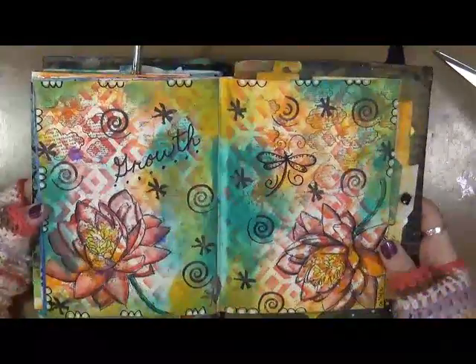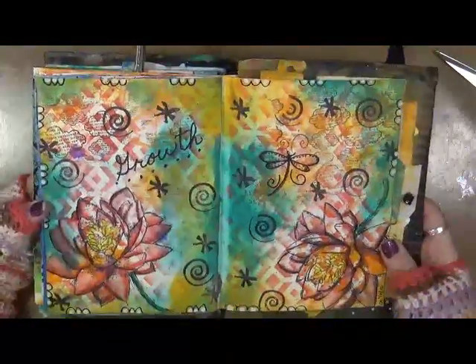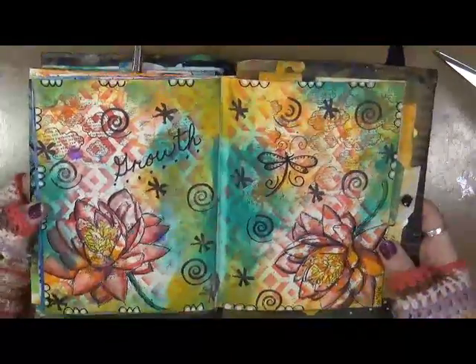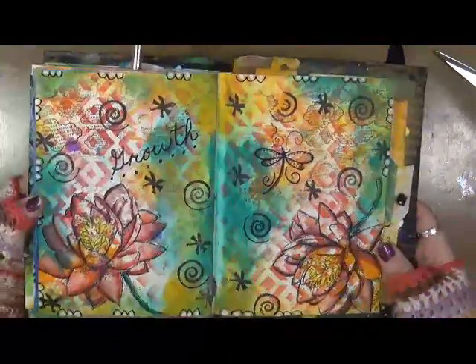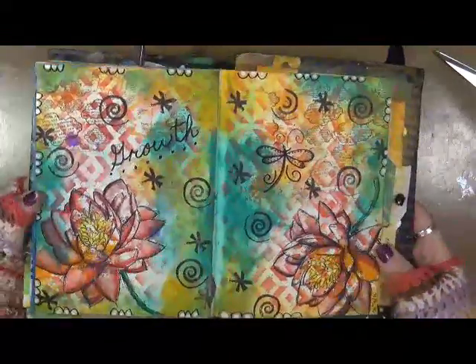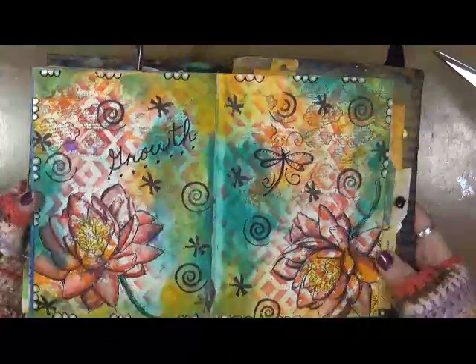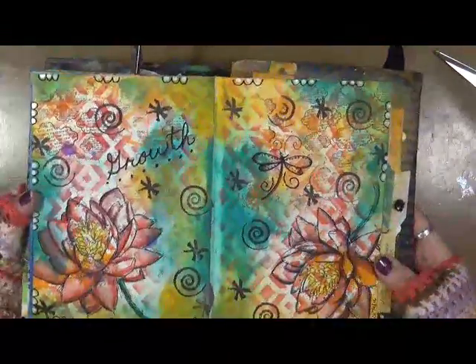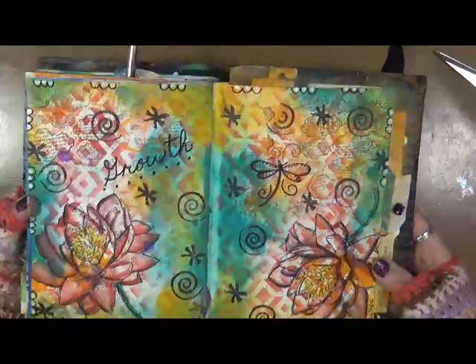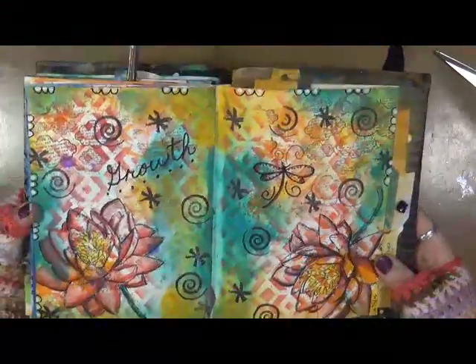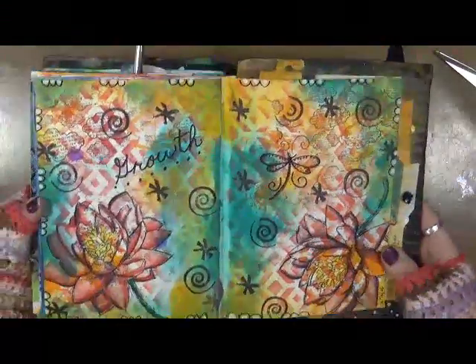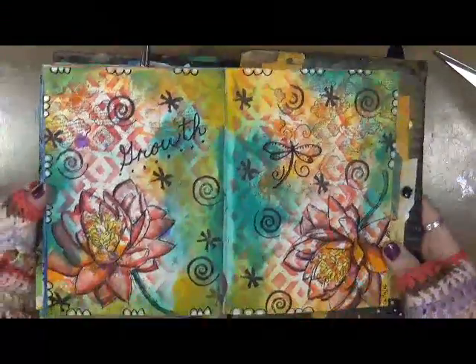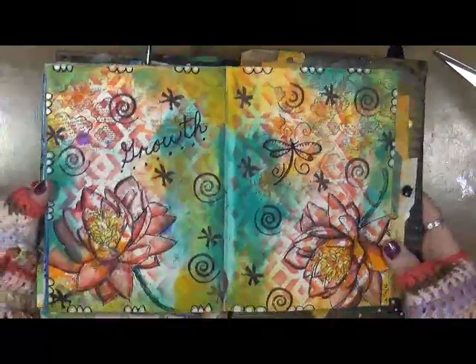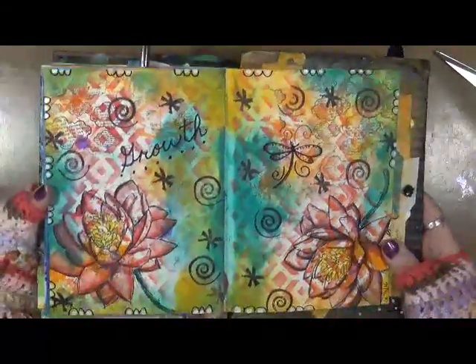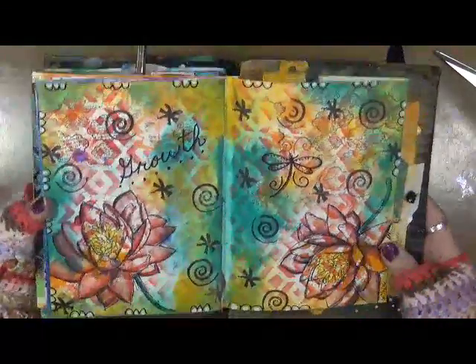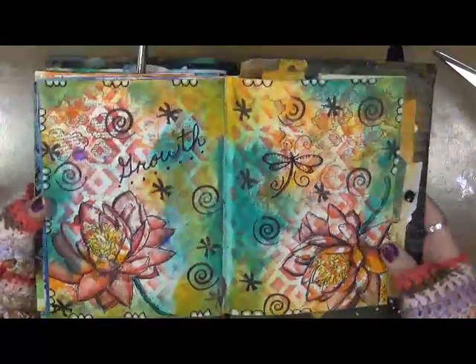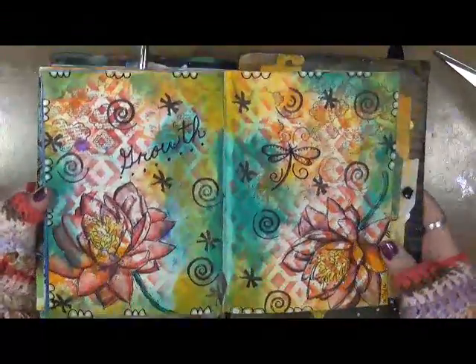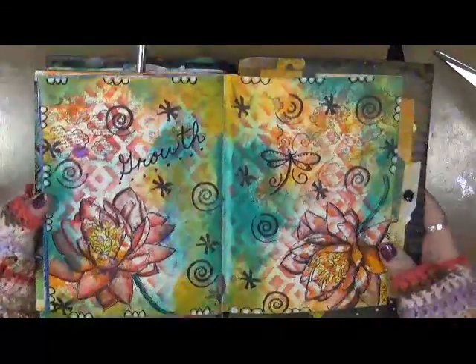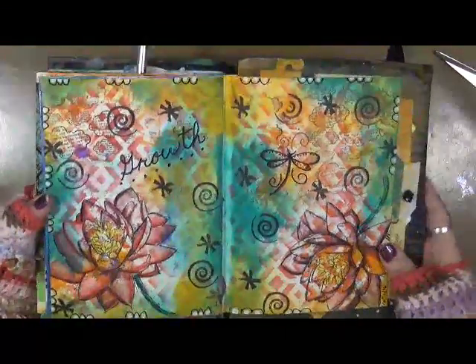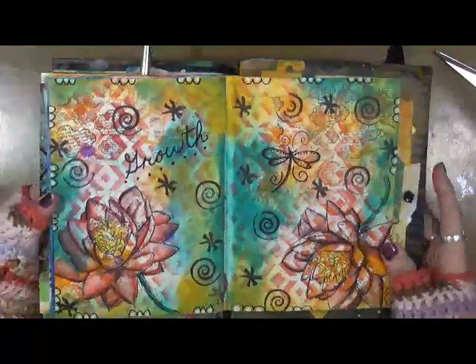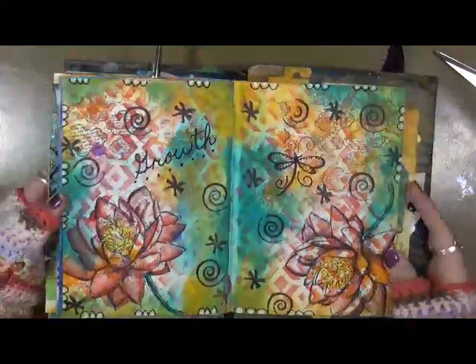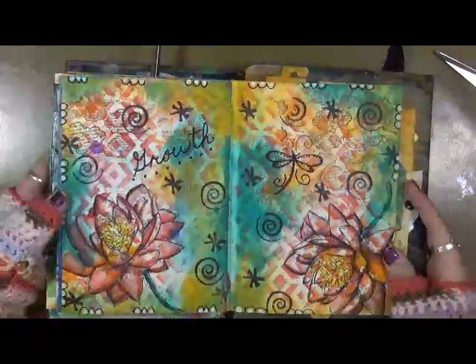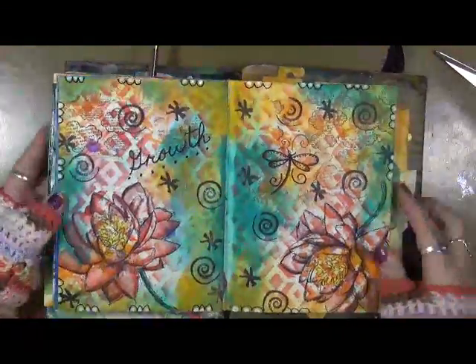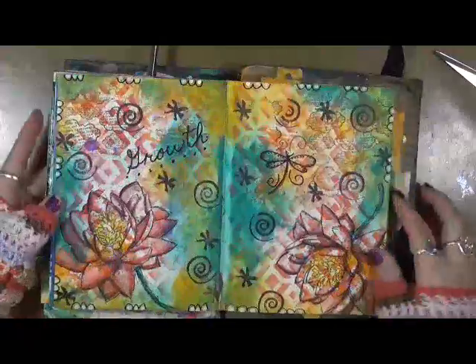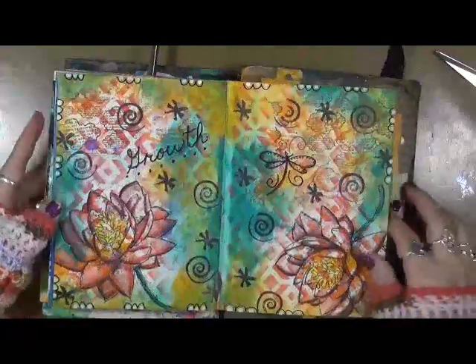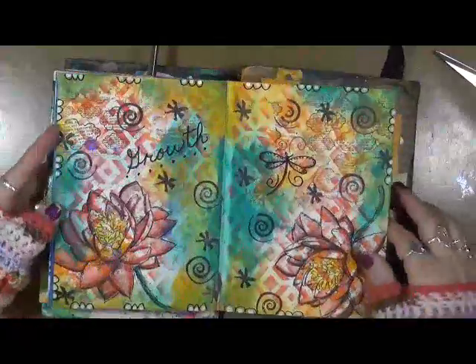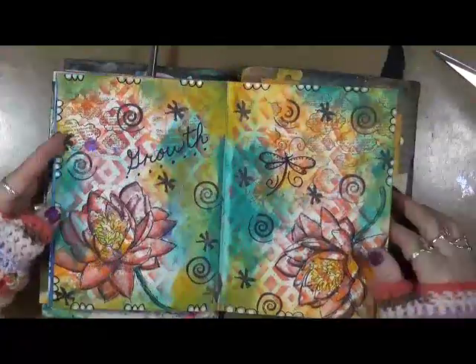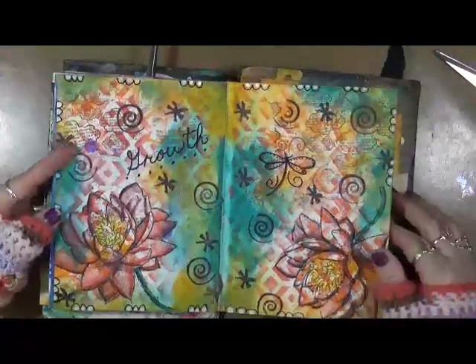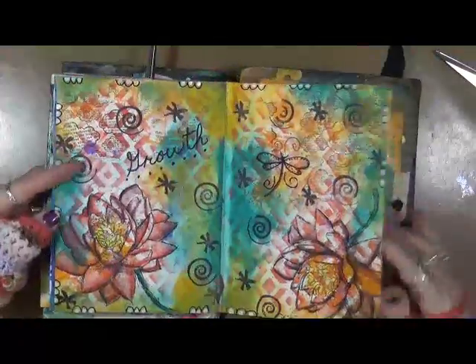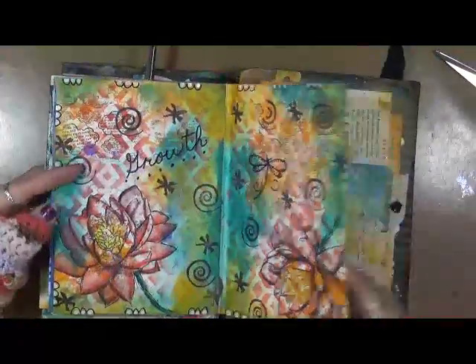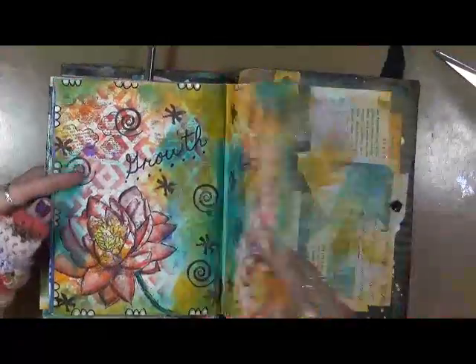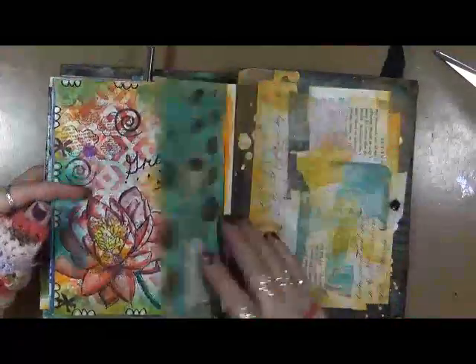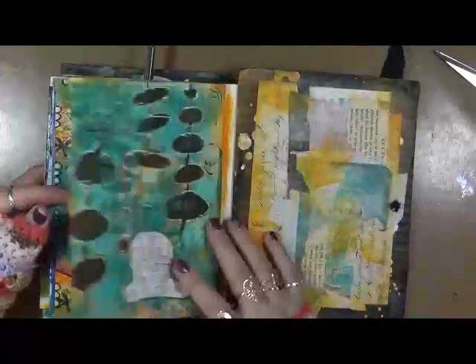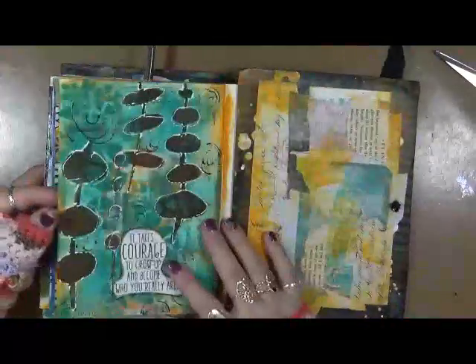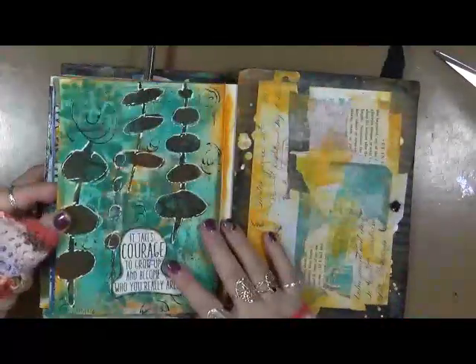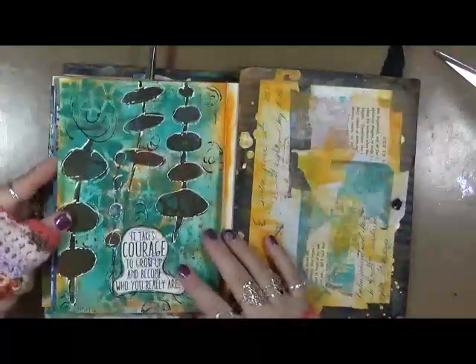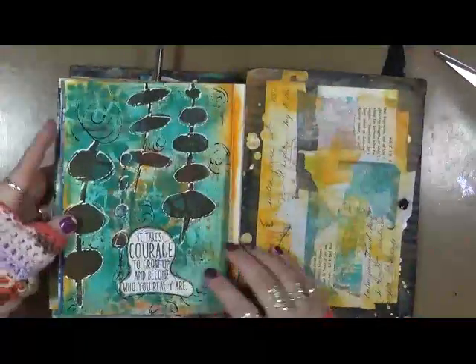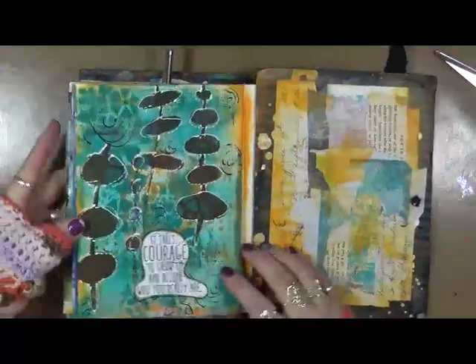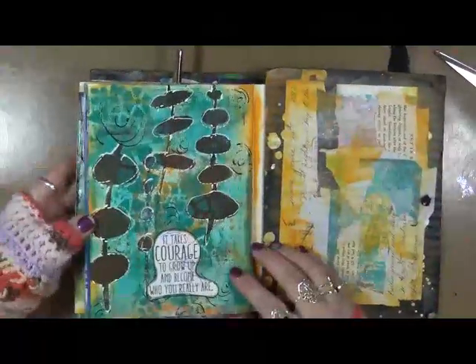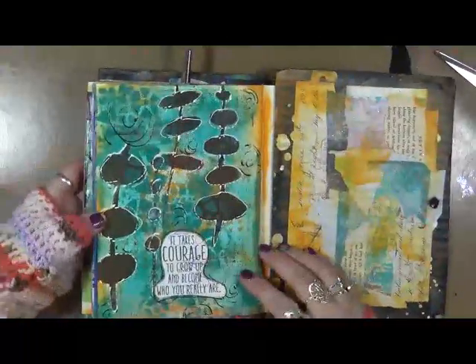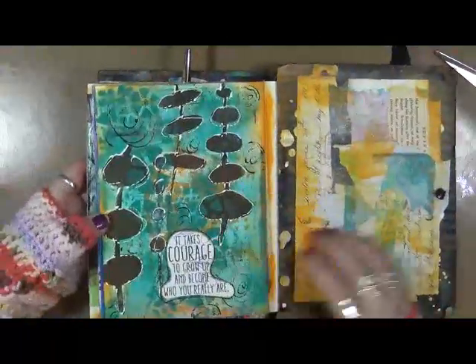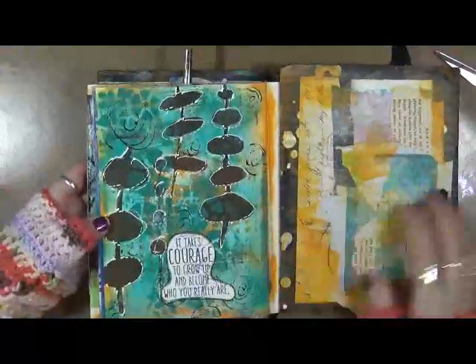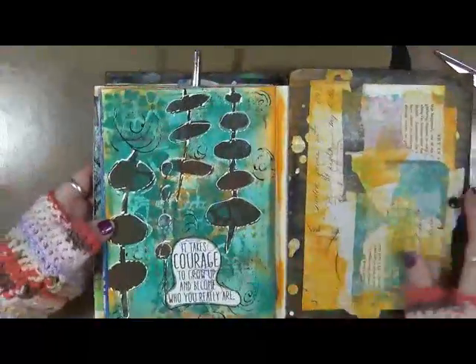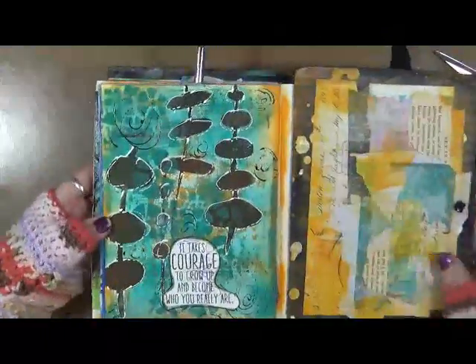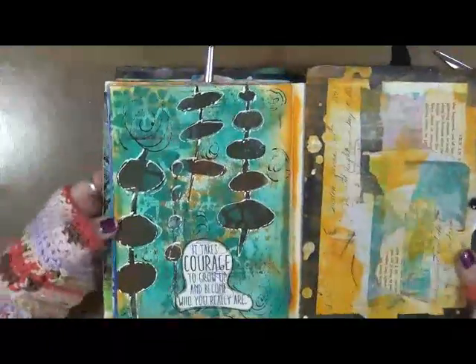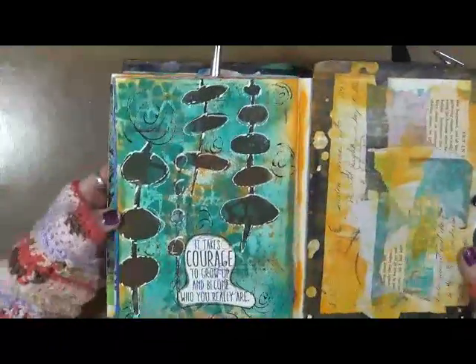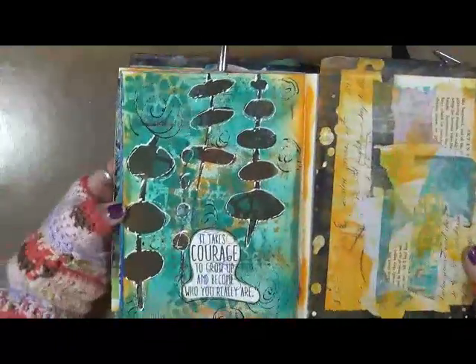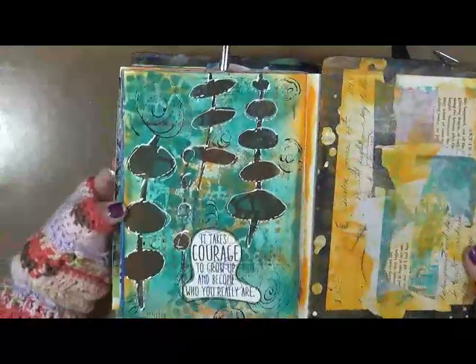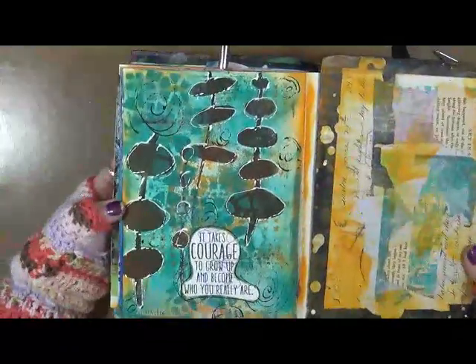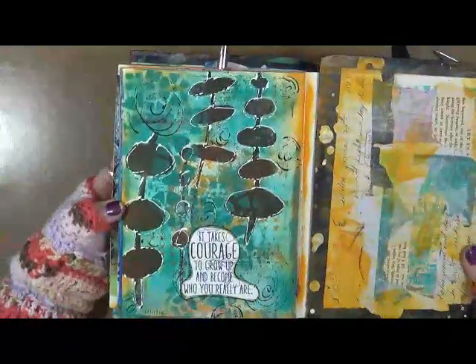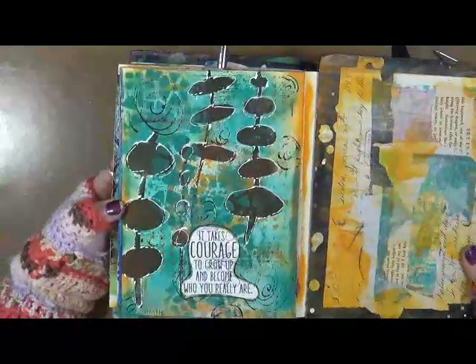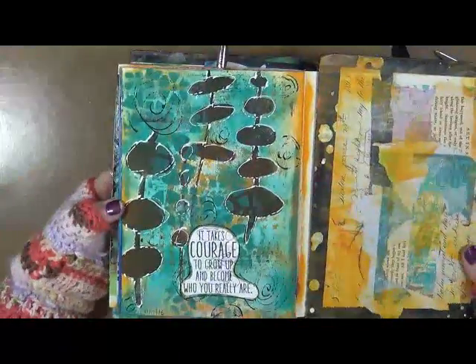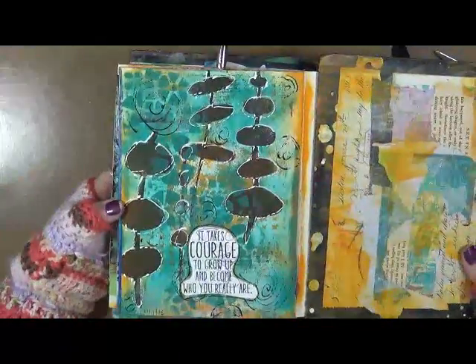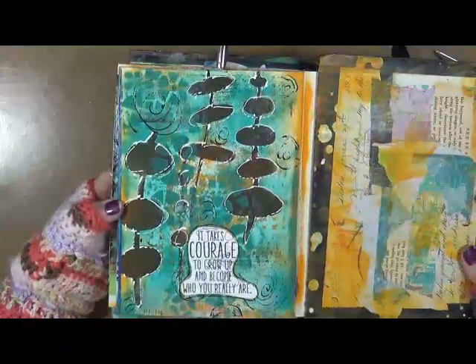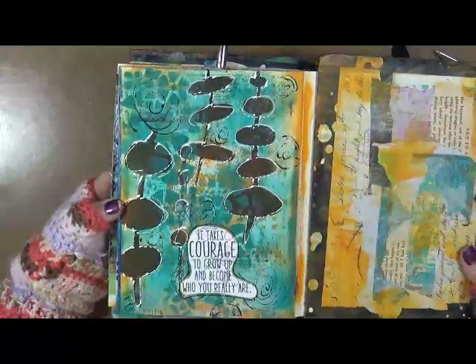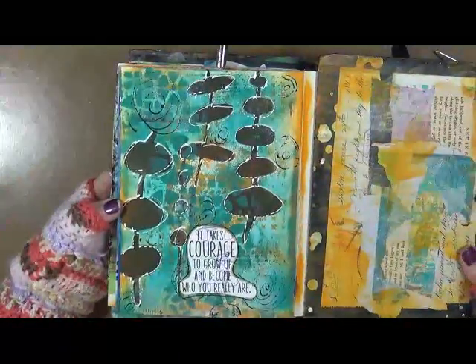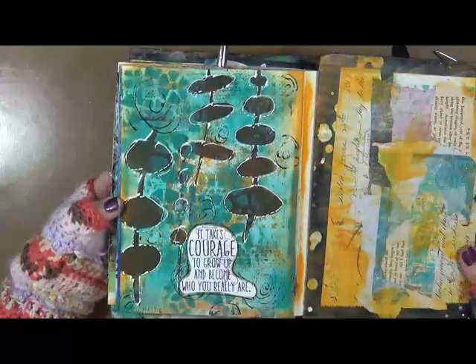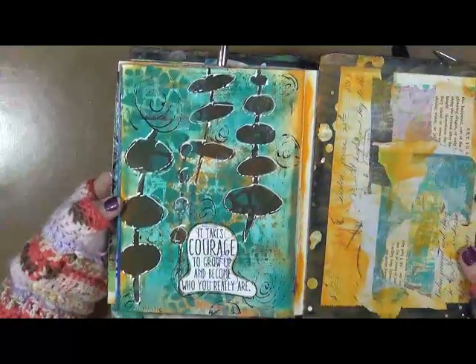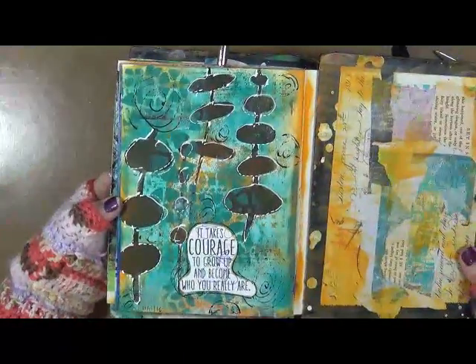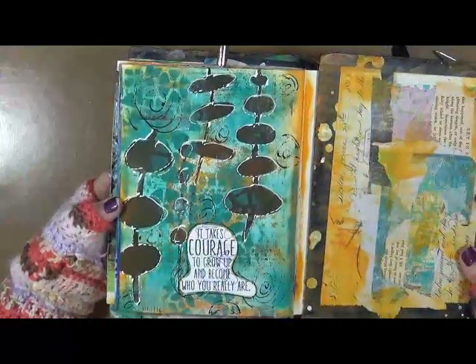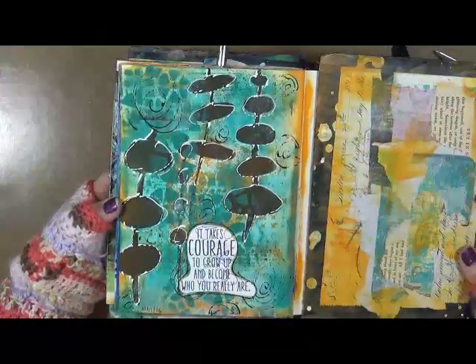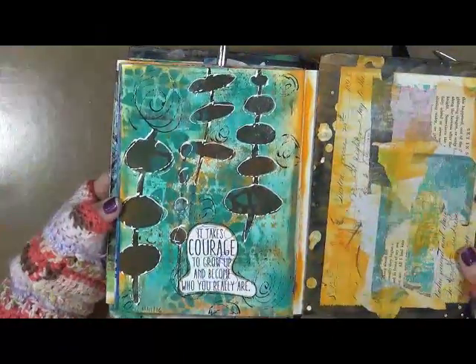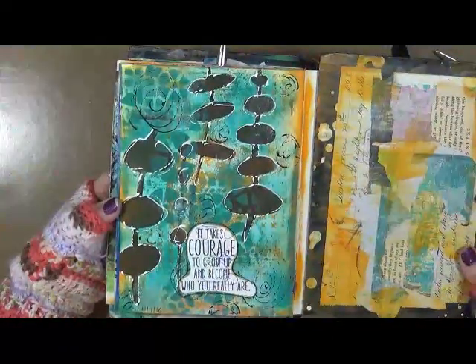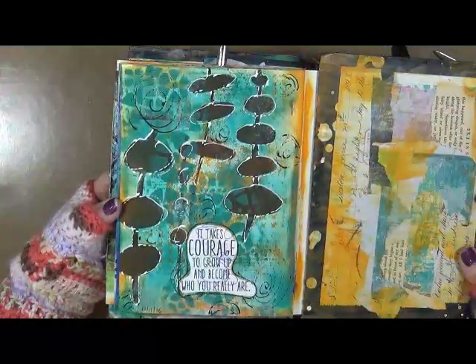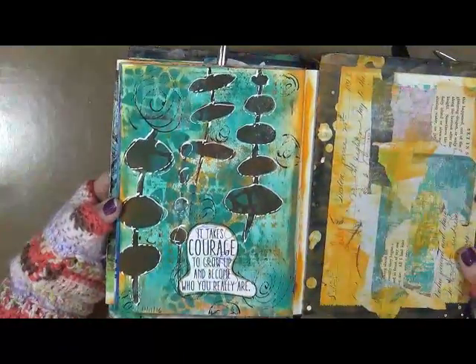I love this page, I love the colors — I just really like how it came out. 'It takes courage to grow up and become who you really are.'